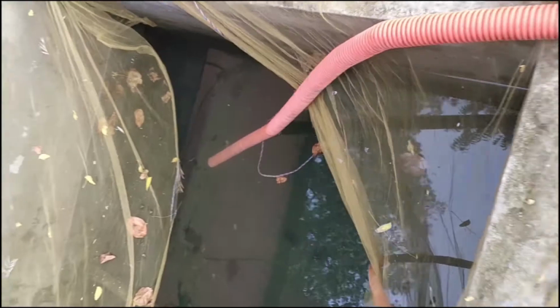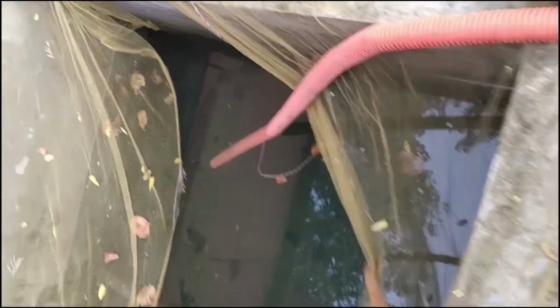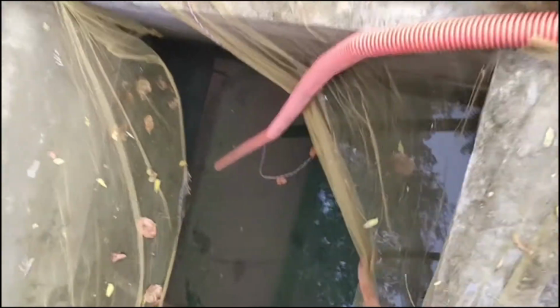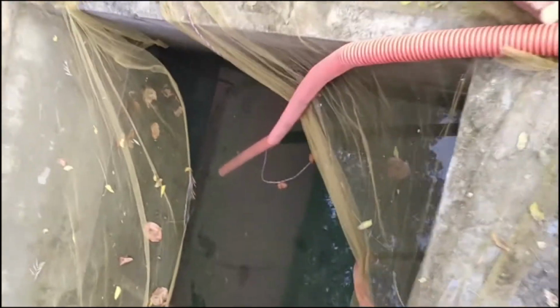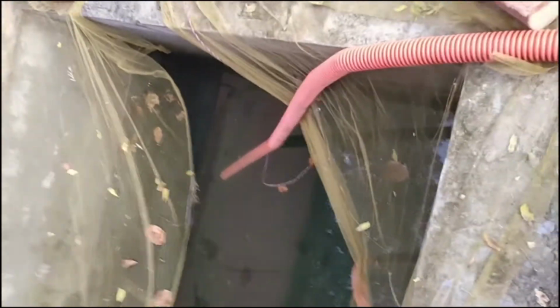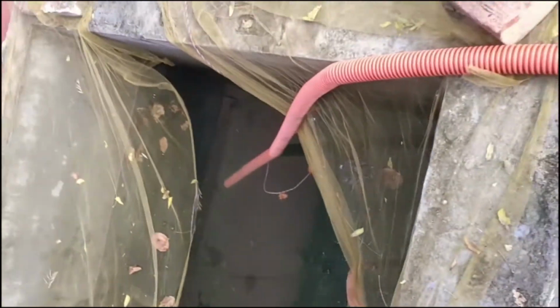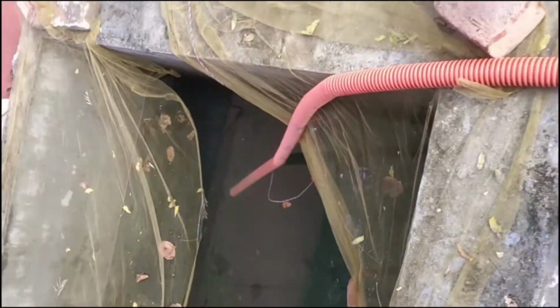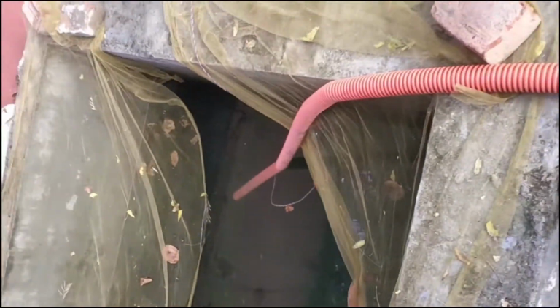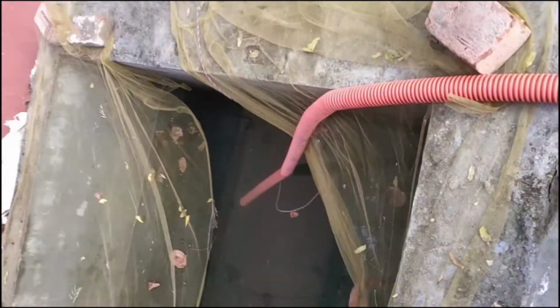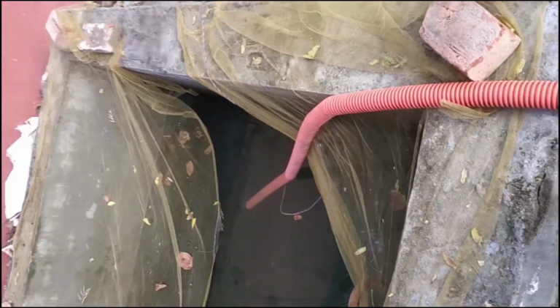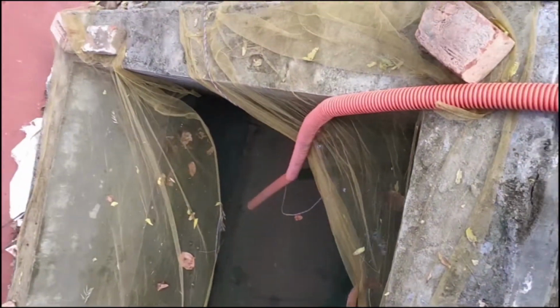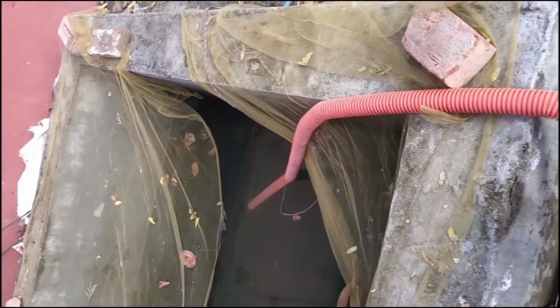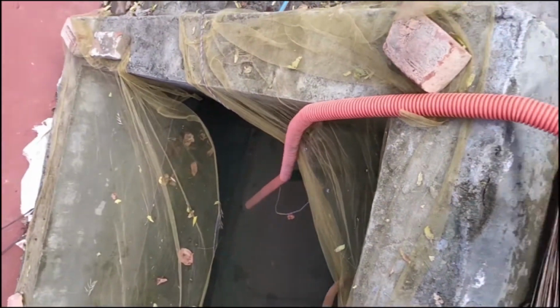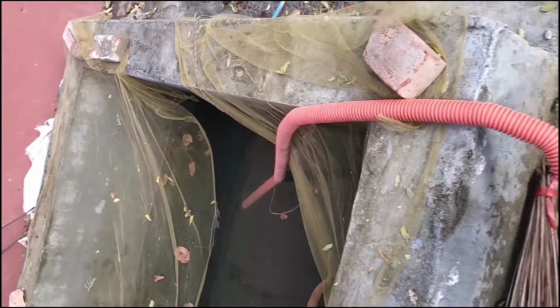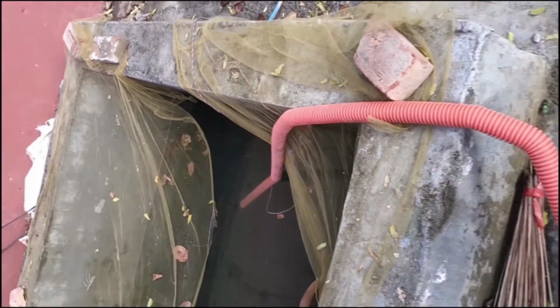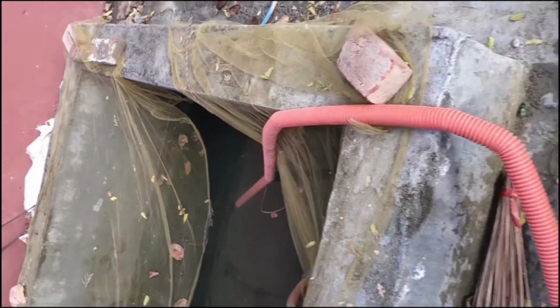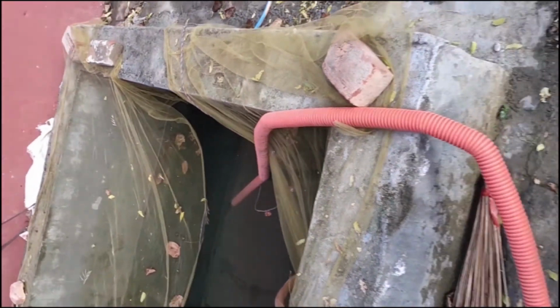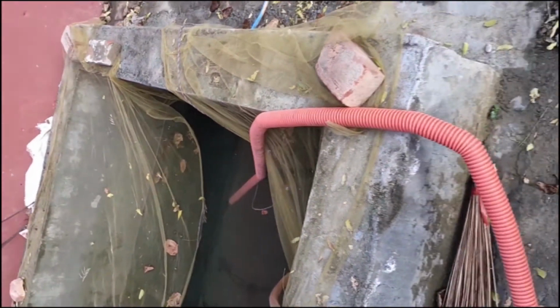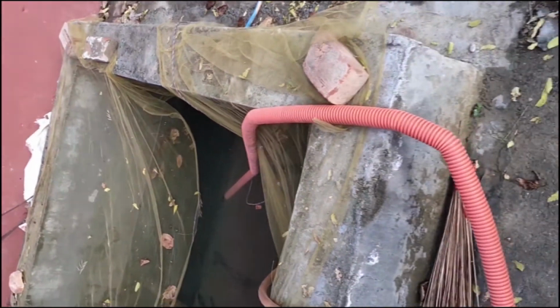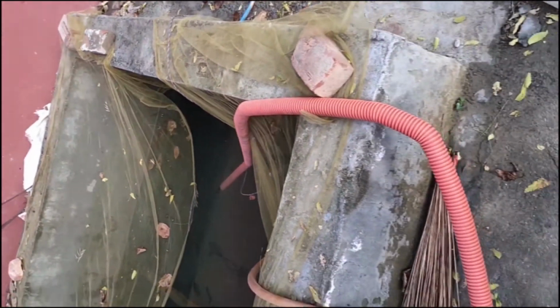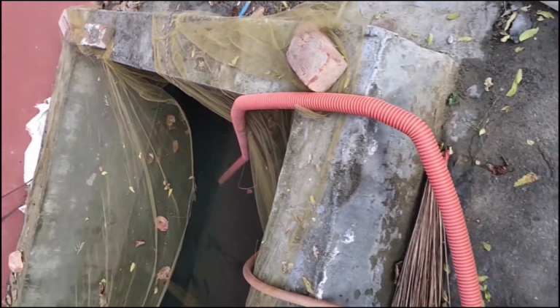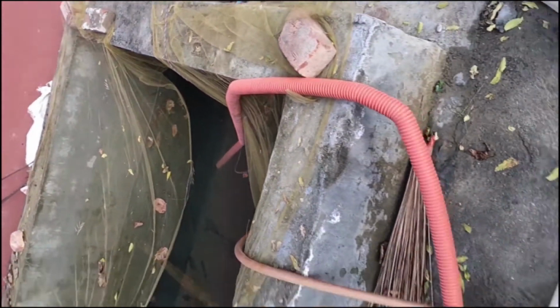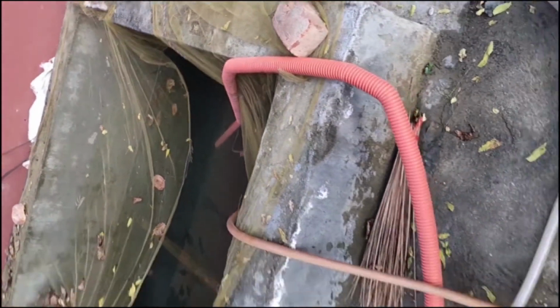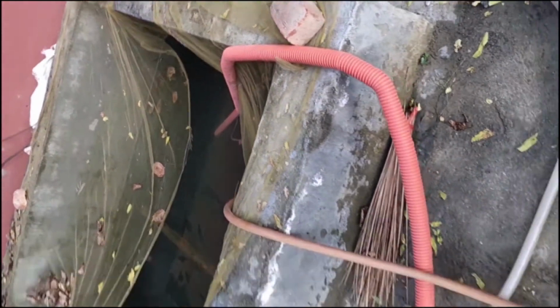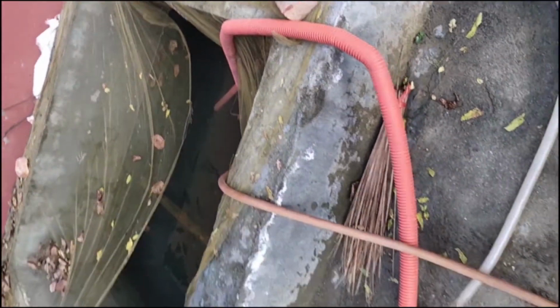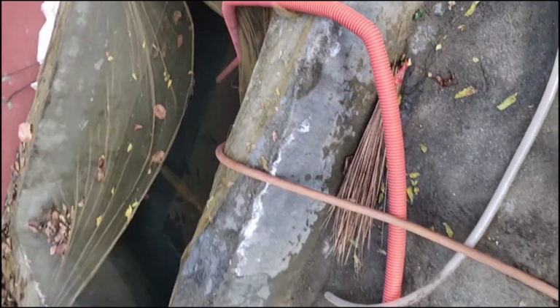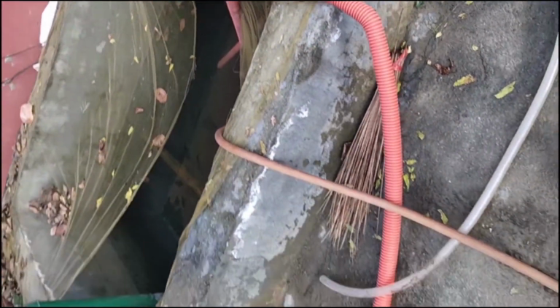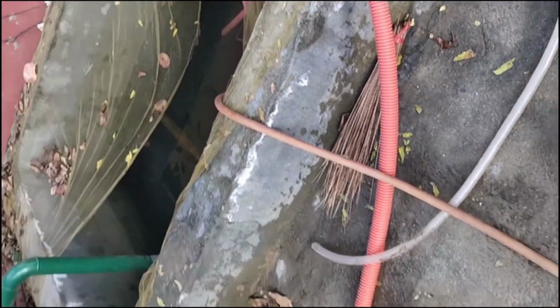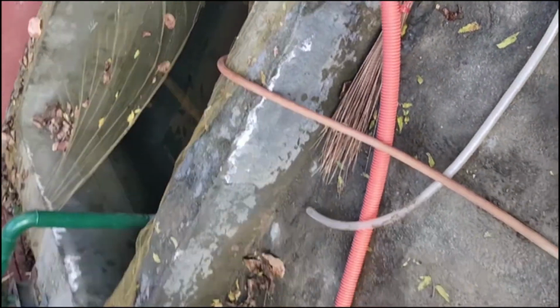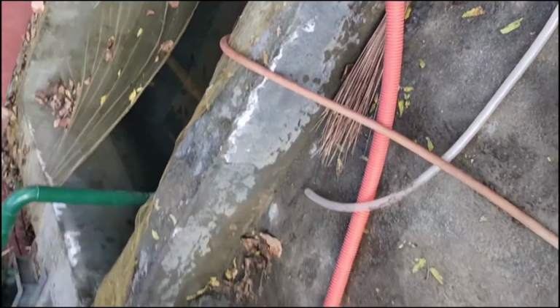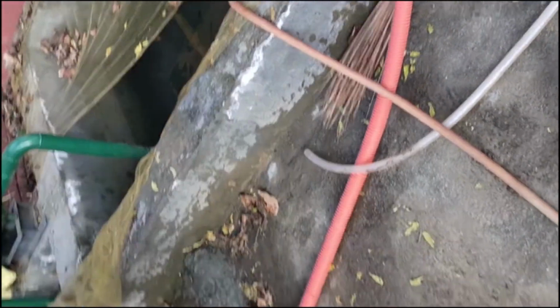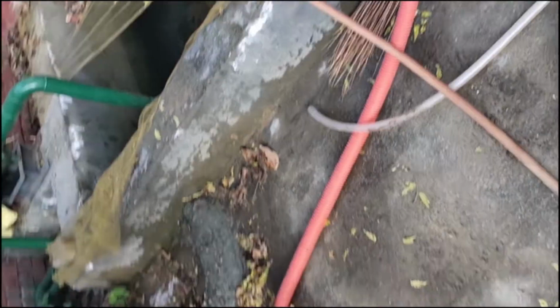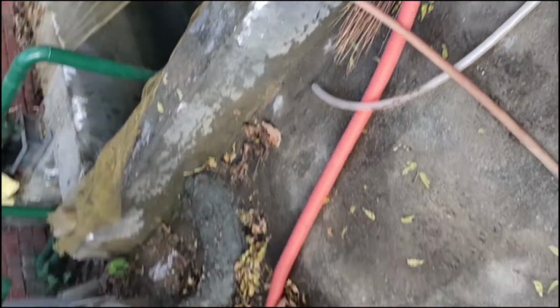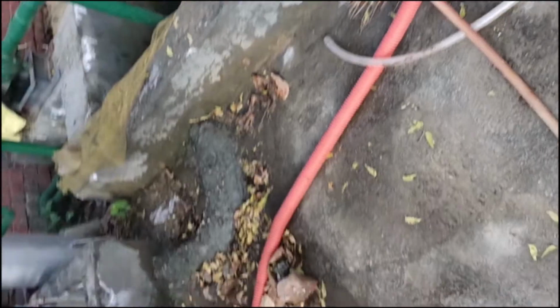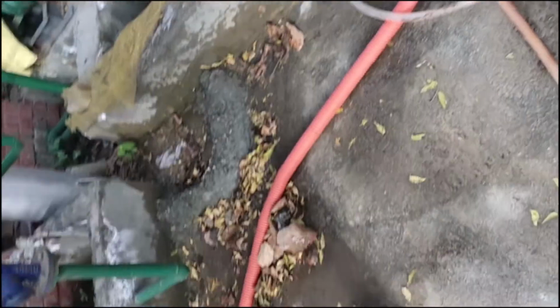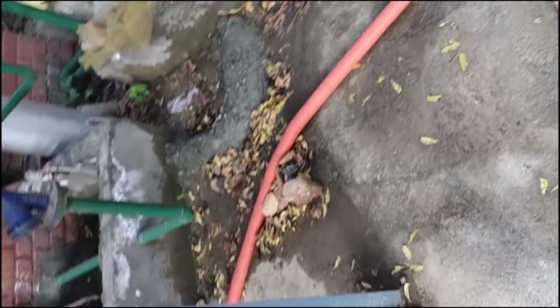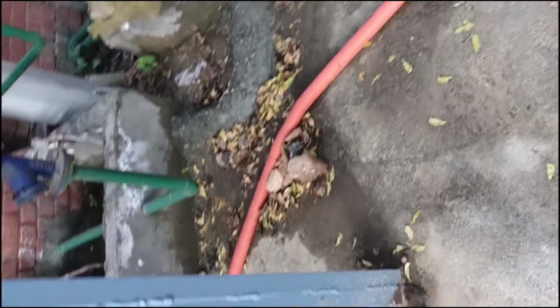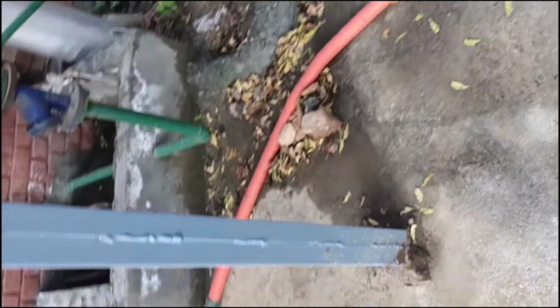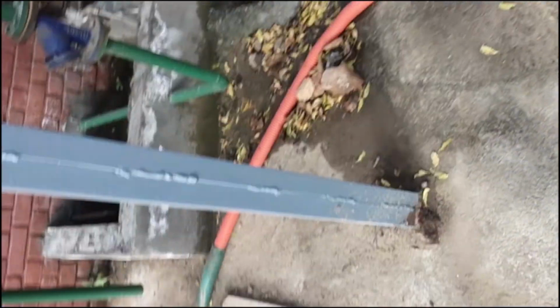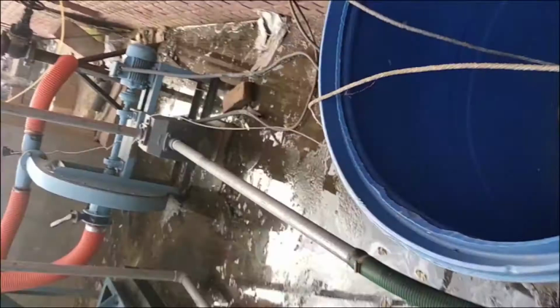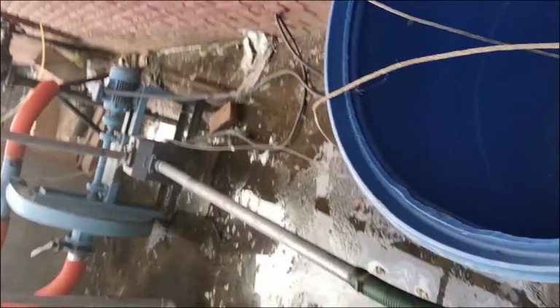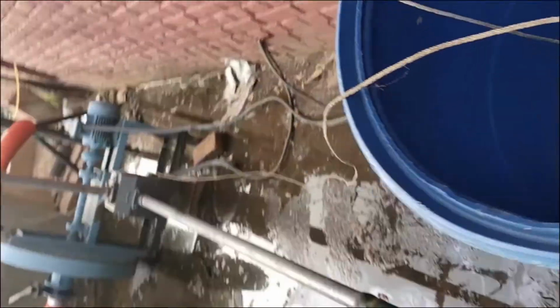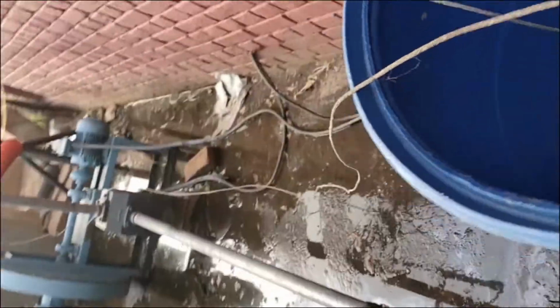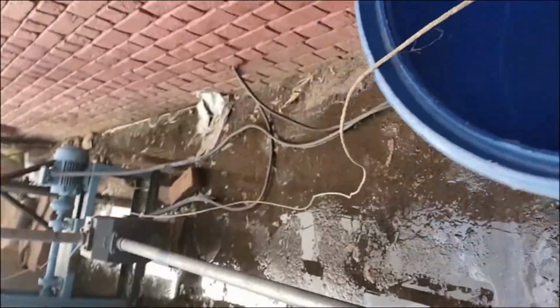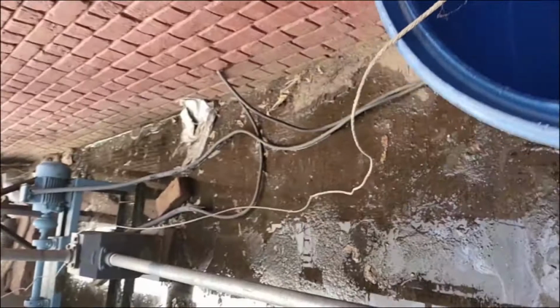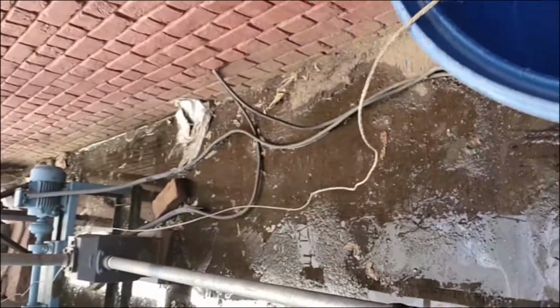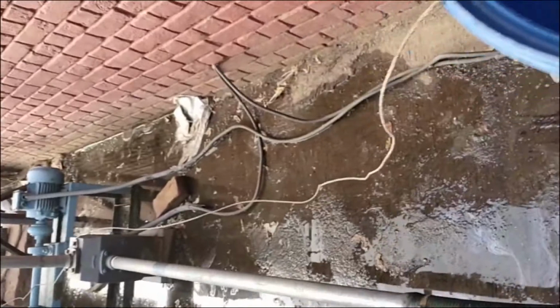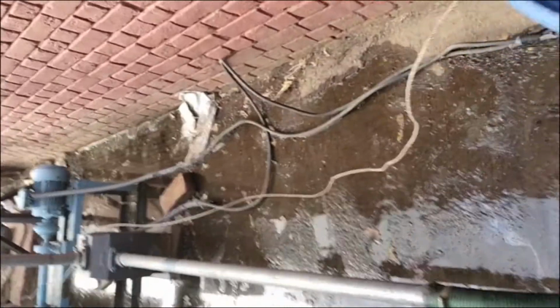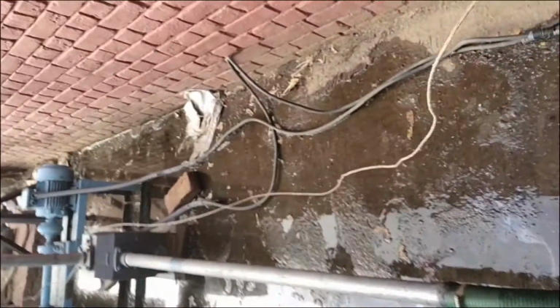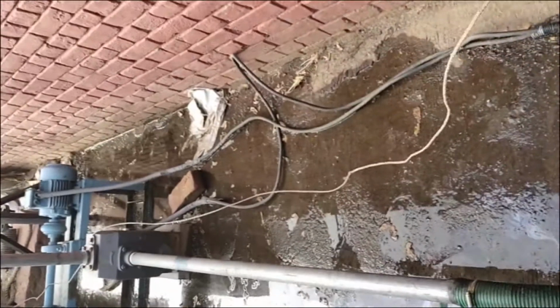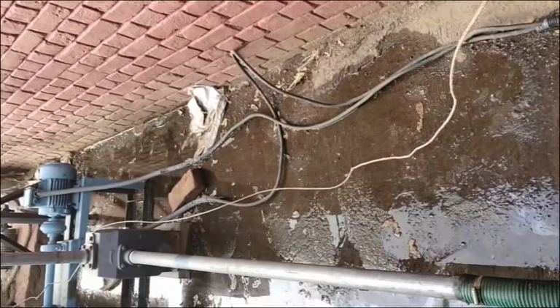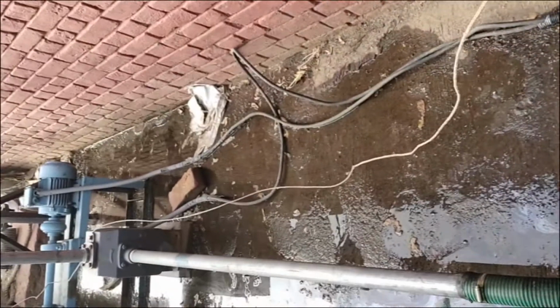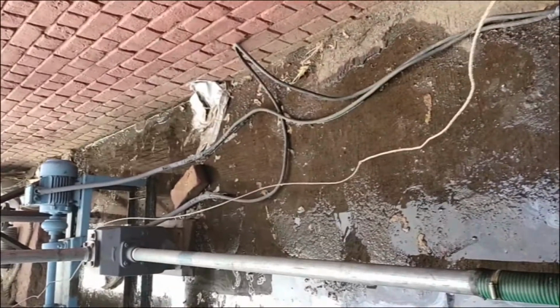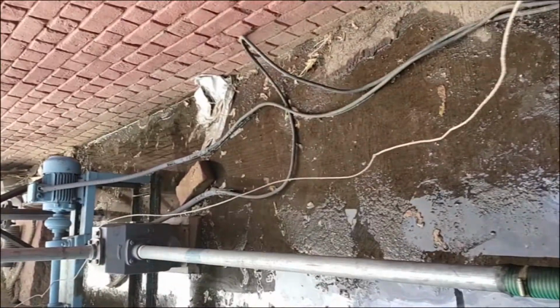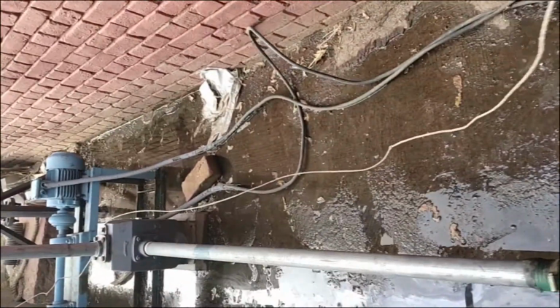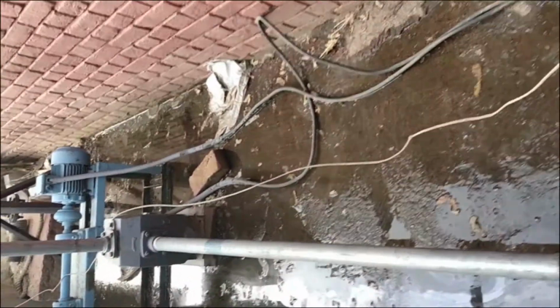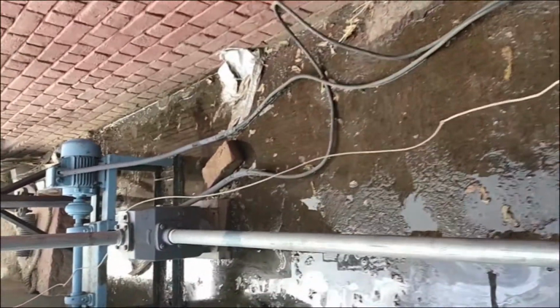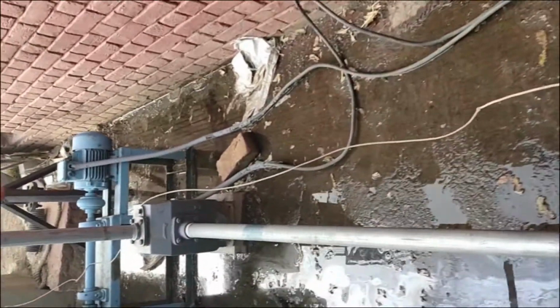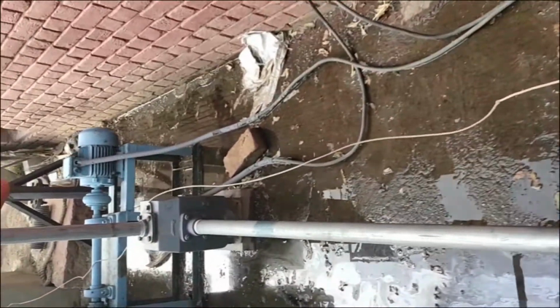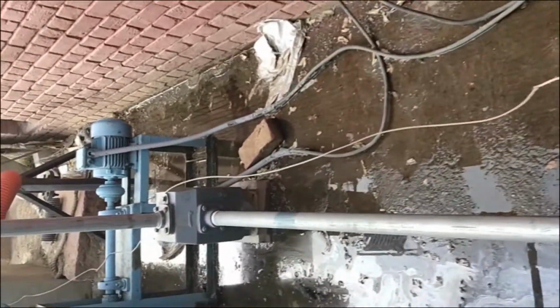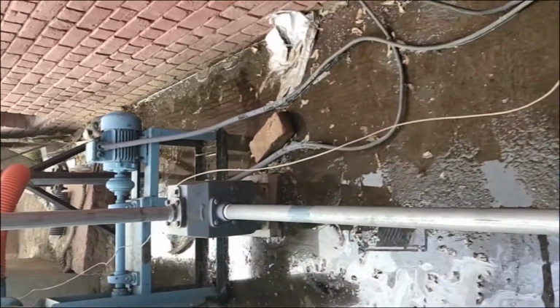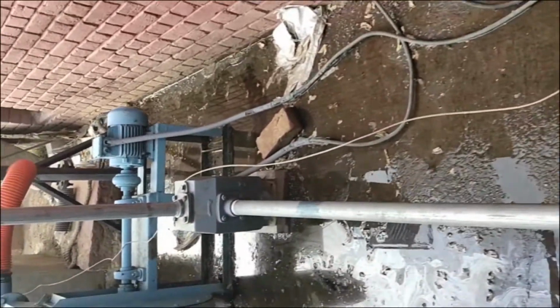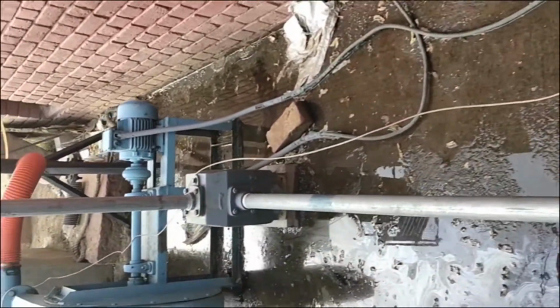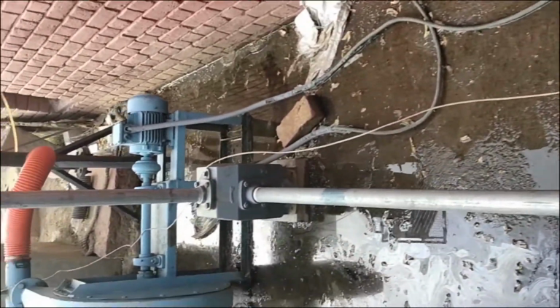A water tank along with a motor has been used to supply water to the top part of the venturi scrubber.